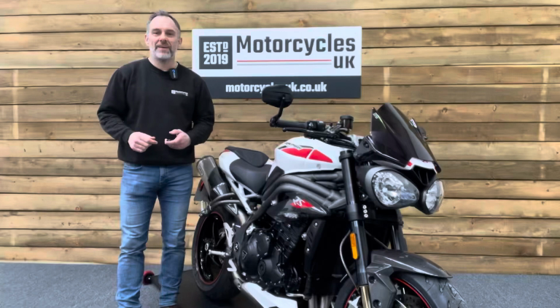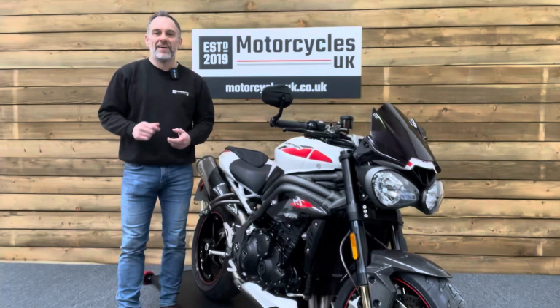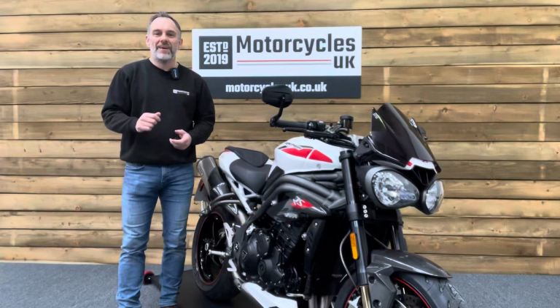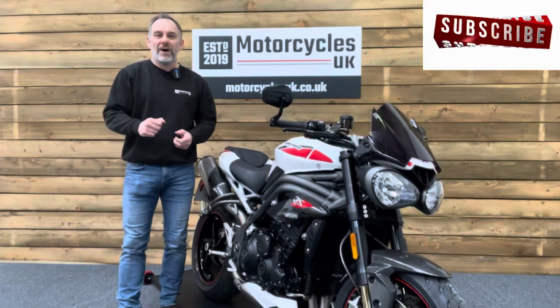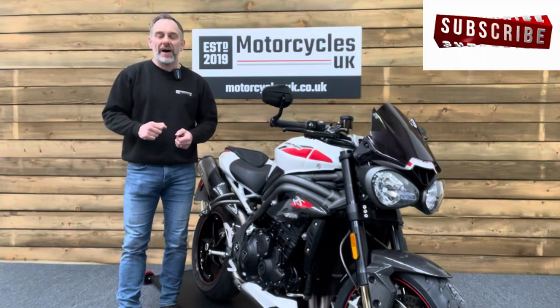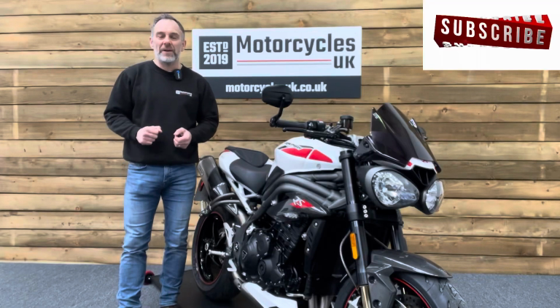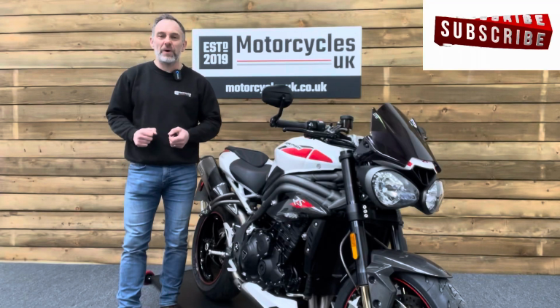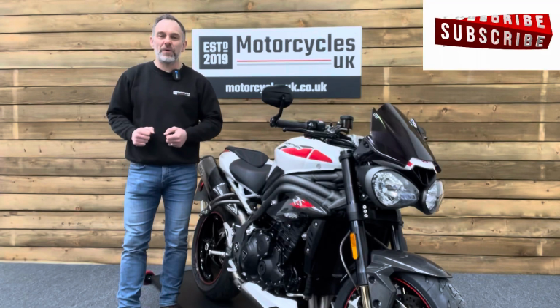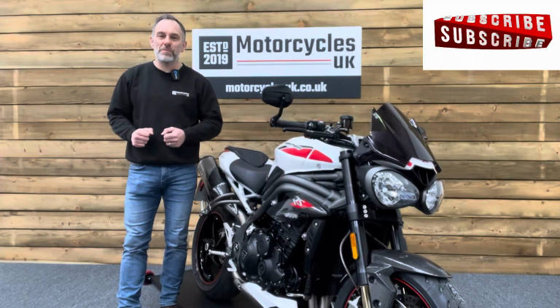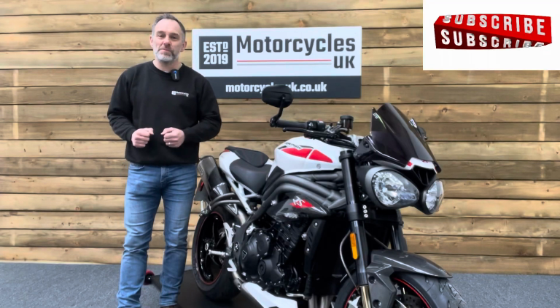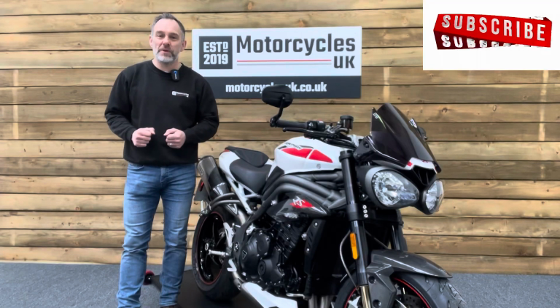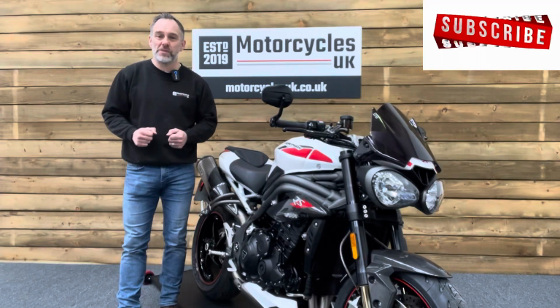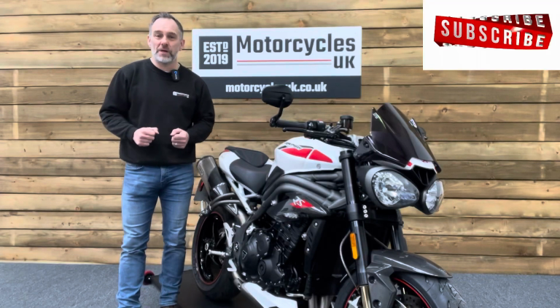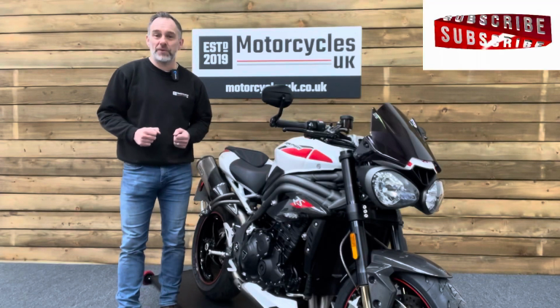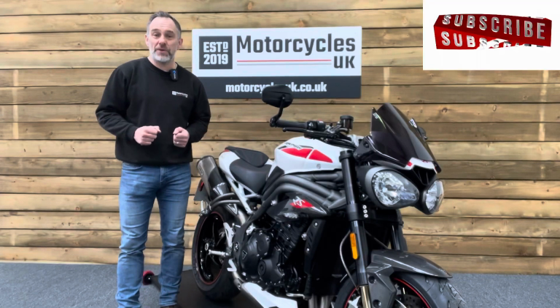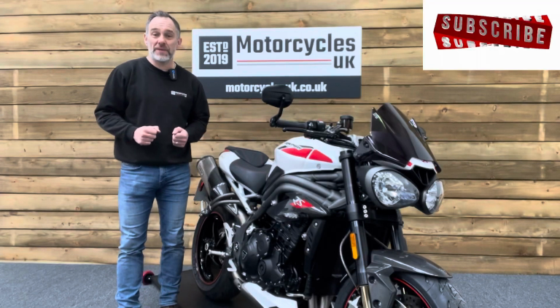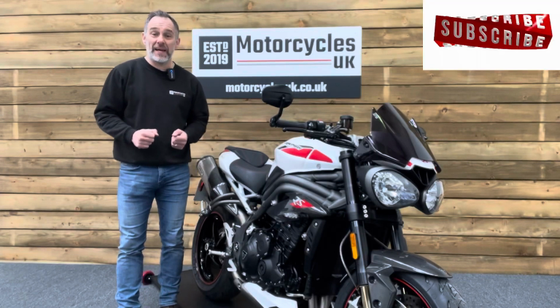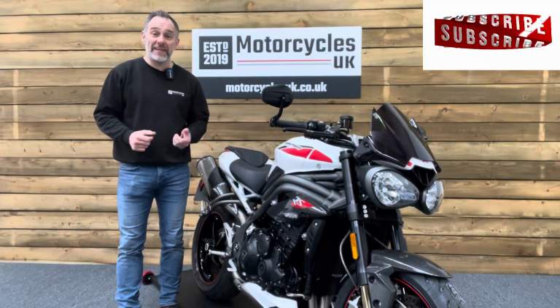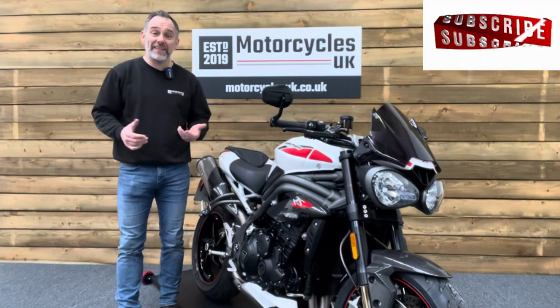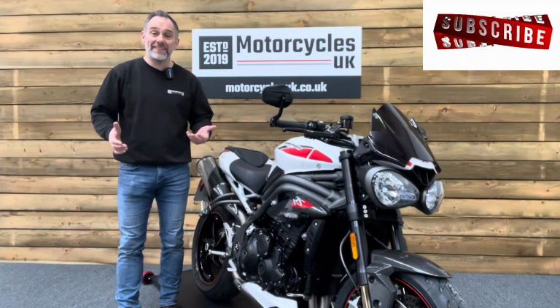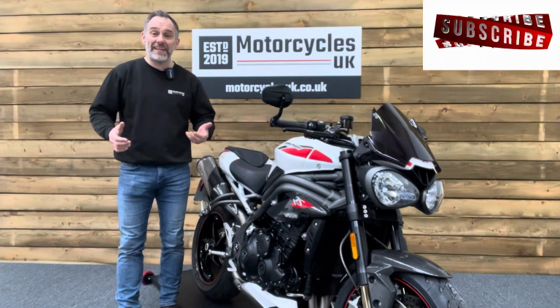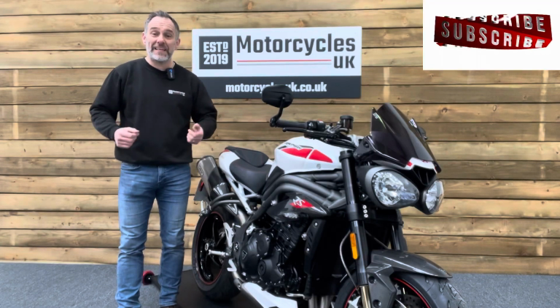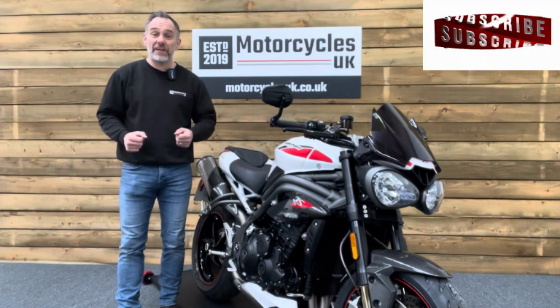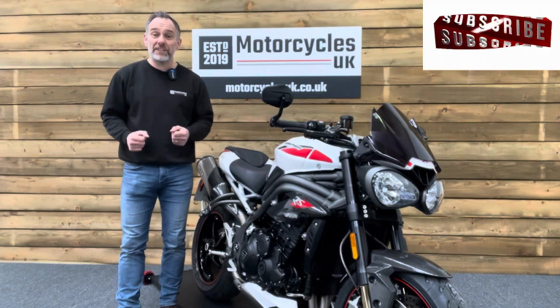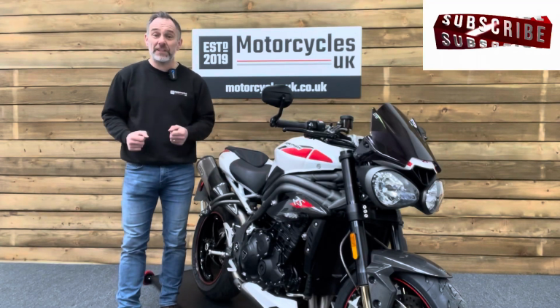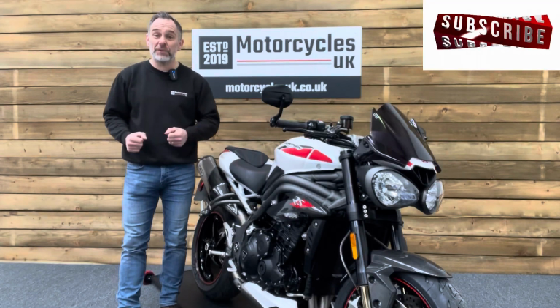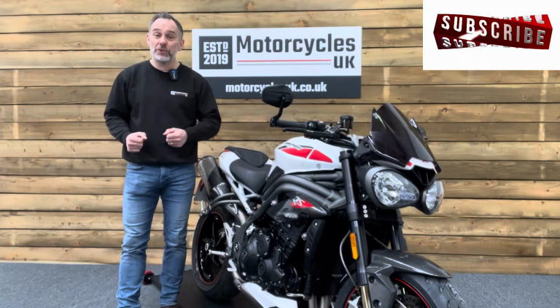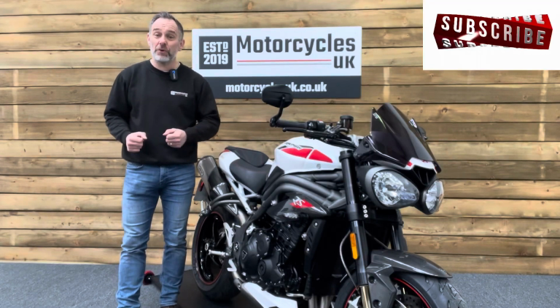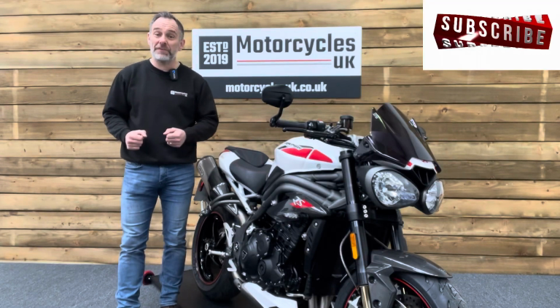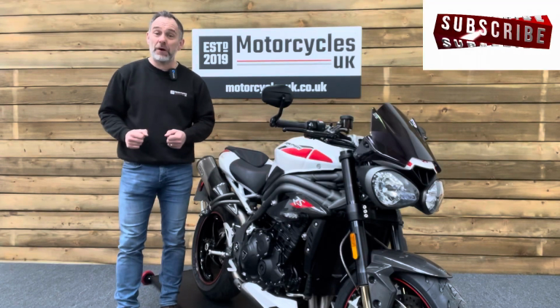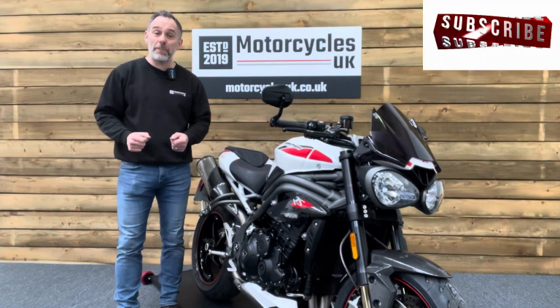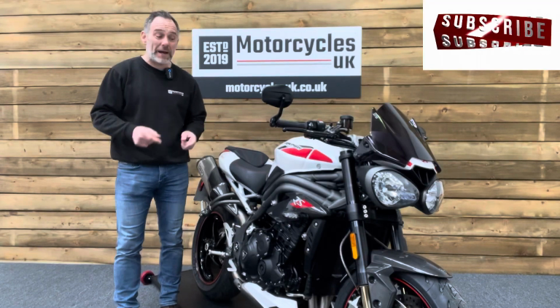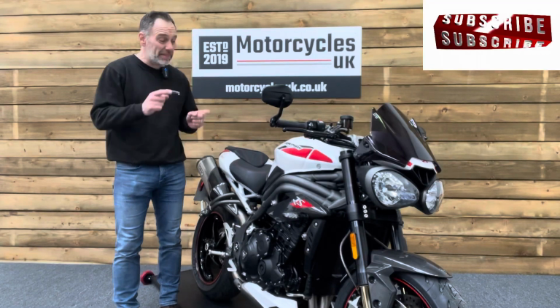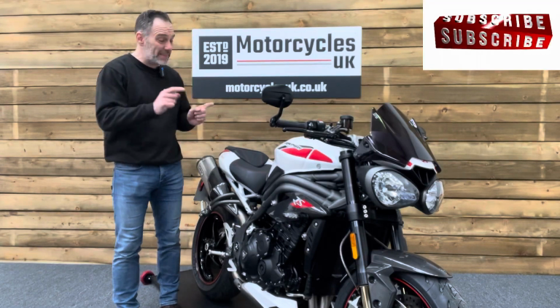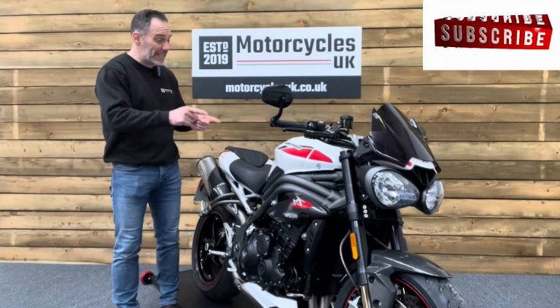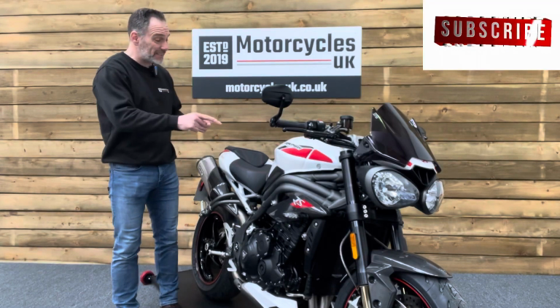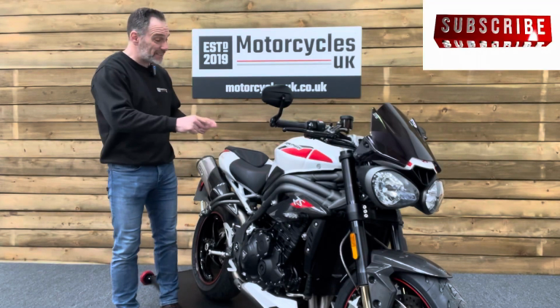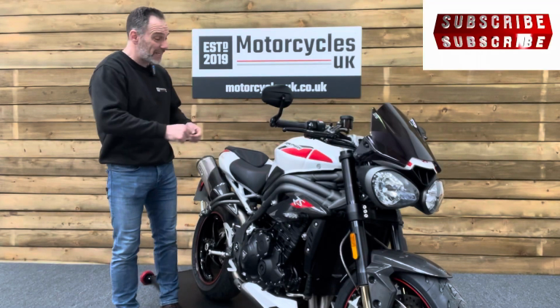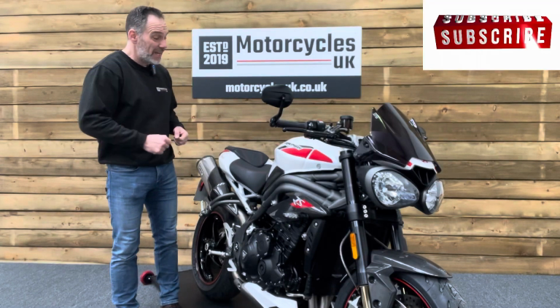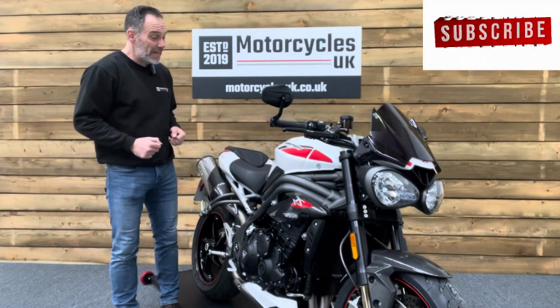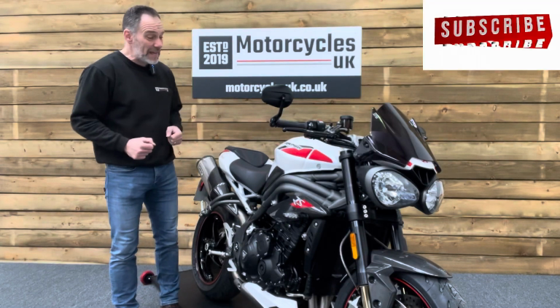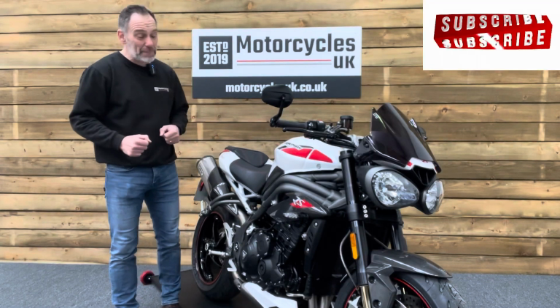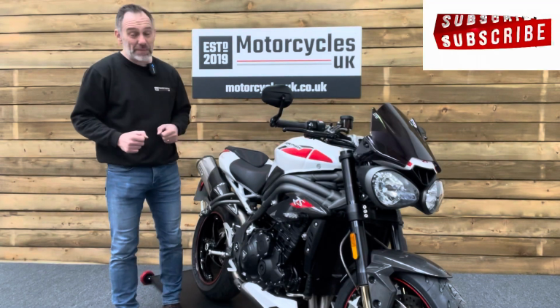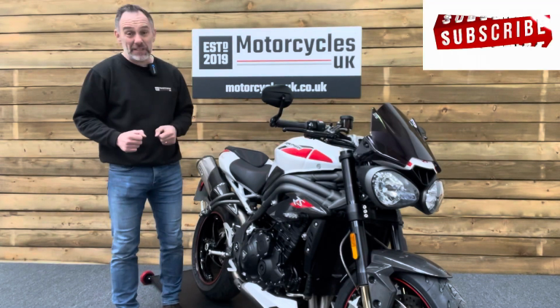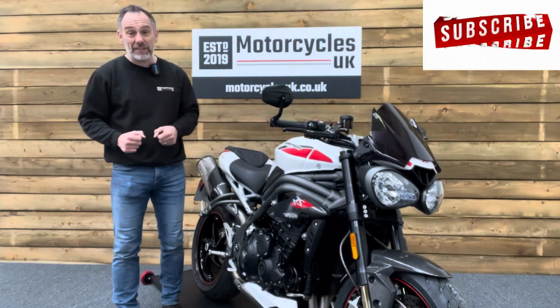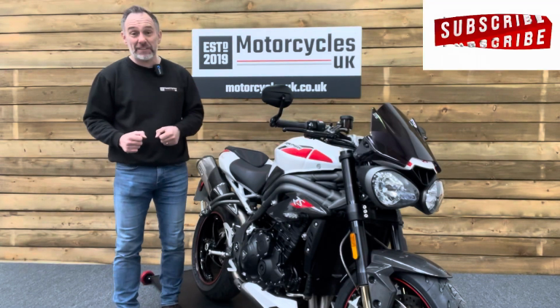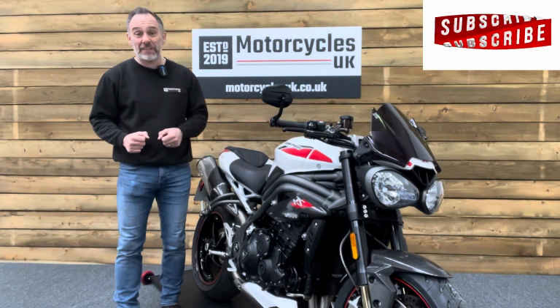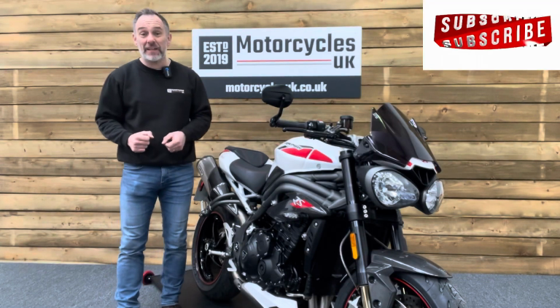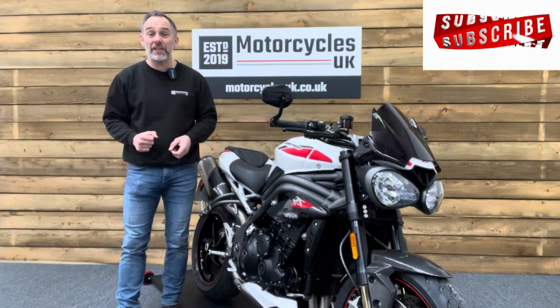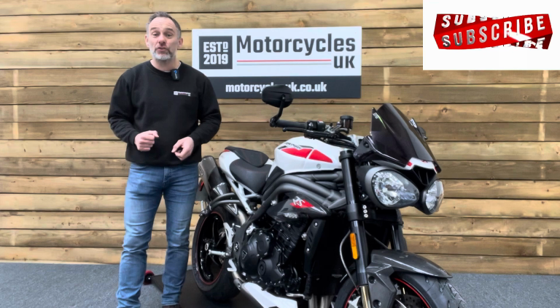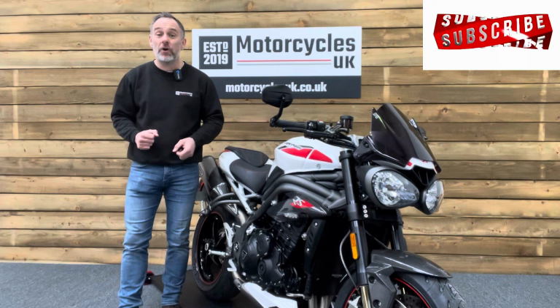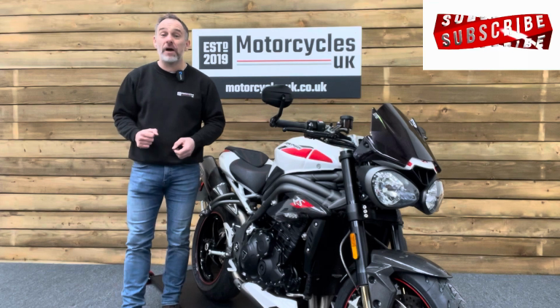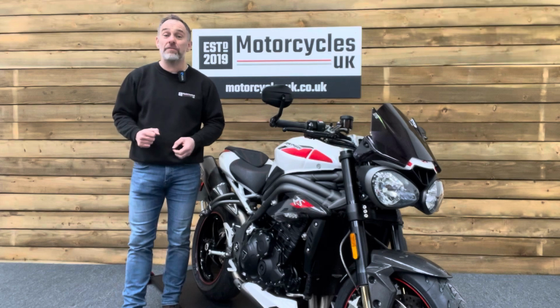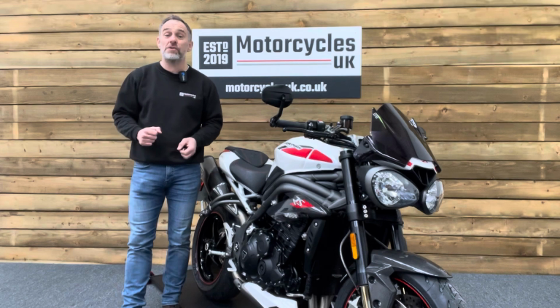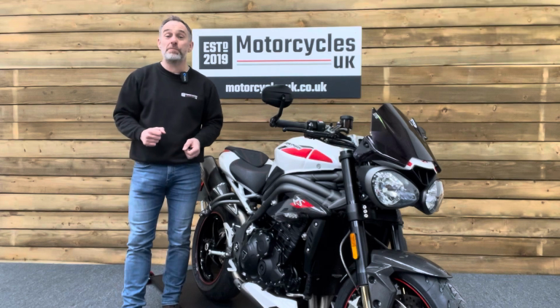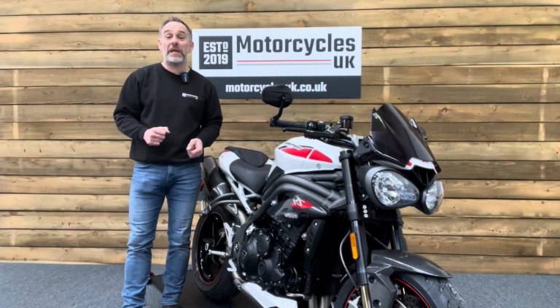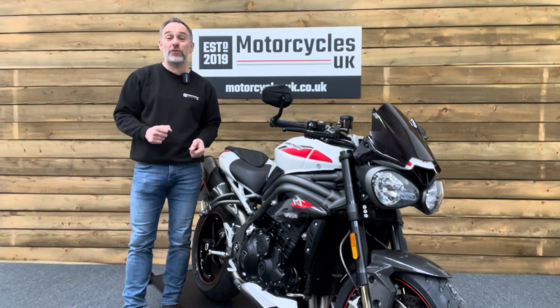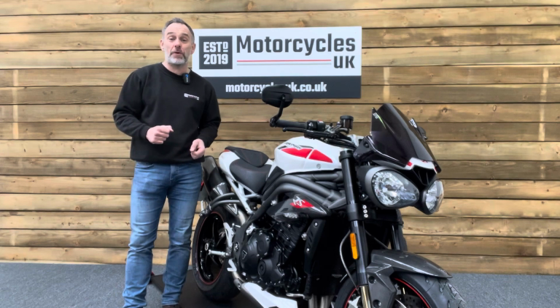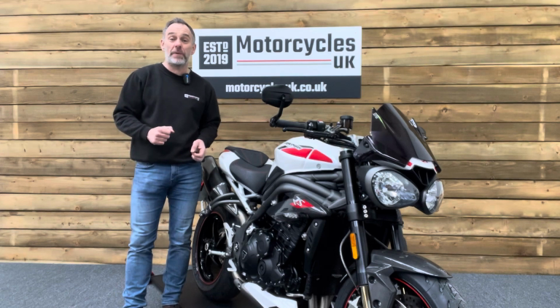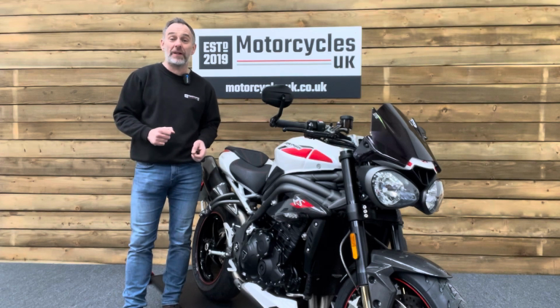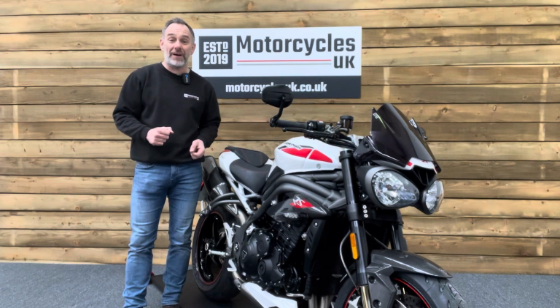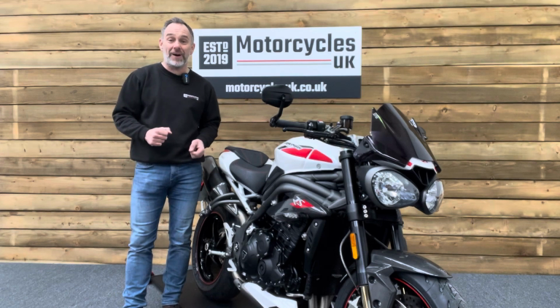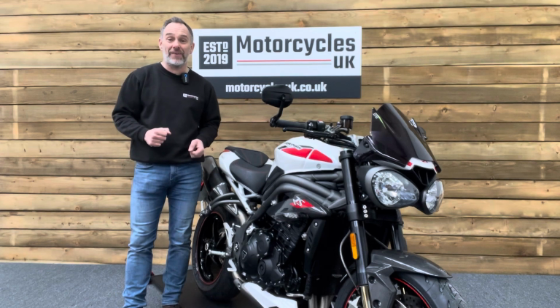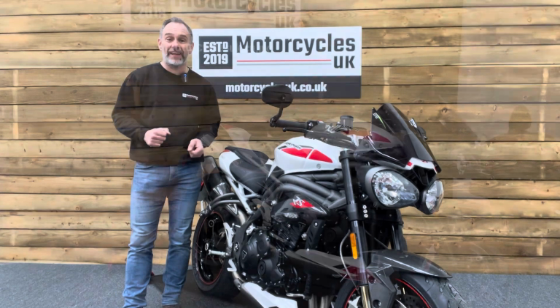Hi and welcome to Motorcycles UK. Today I'd like to share a short video about this absolutely stunning Triumph Speed Triple RS.